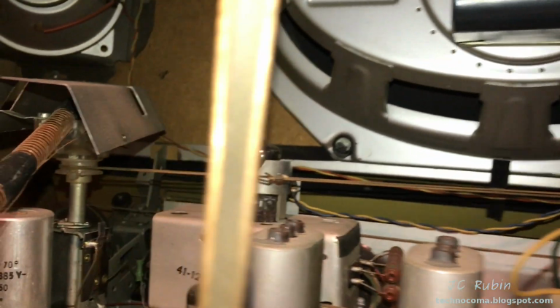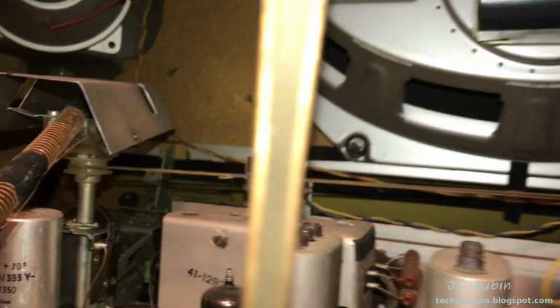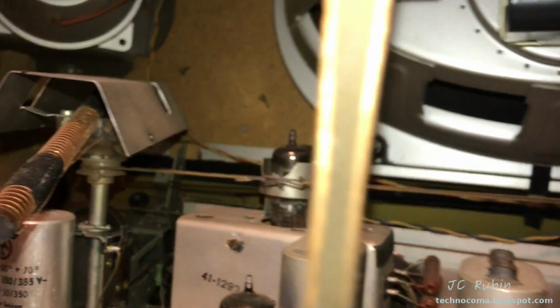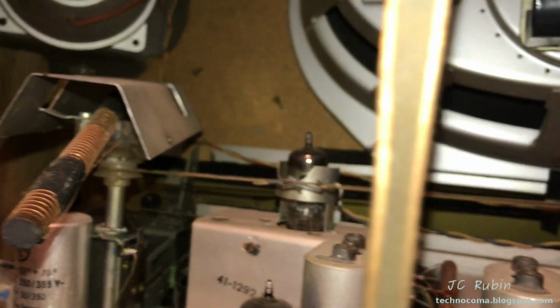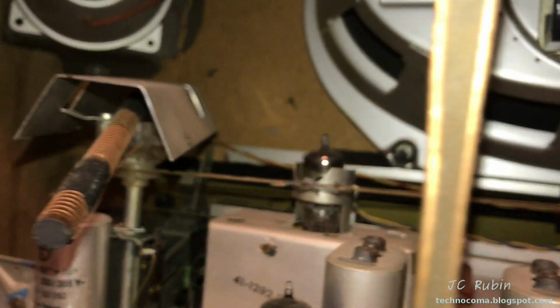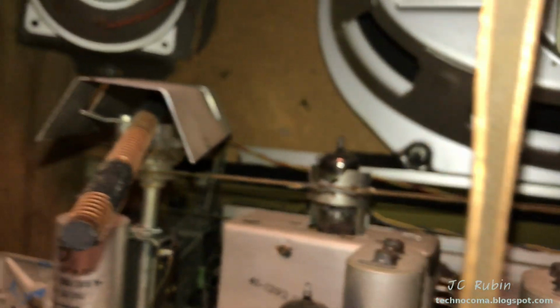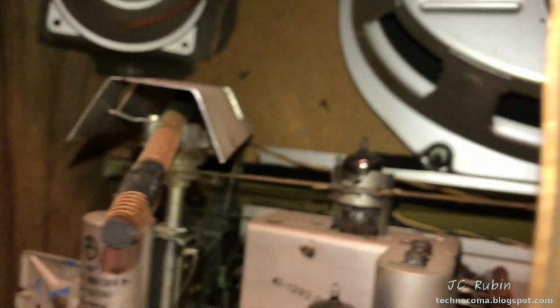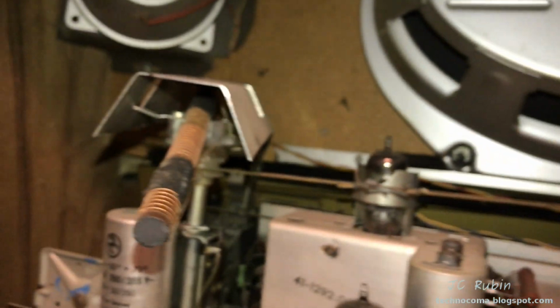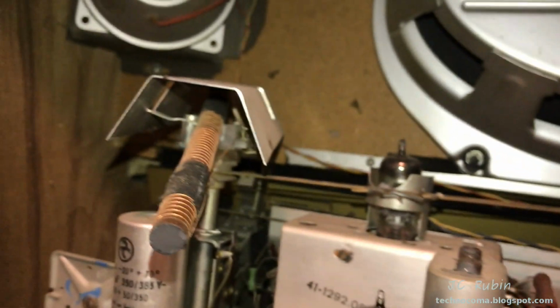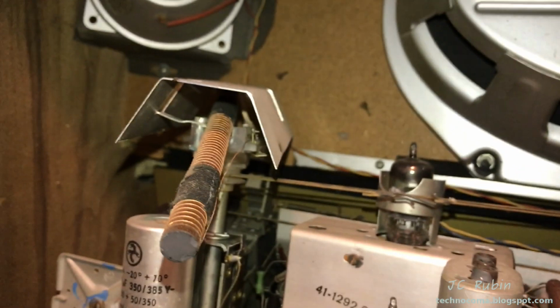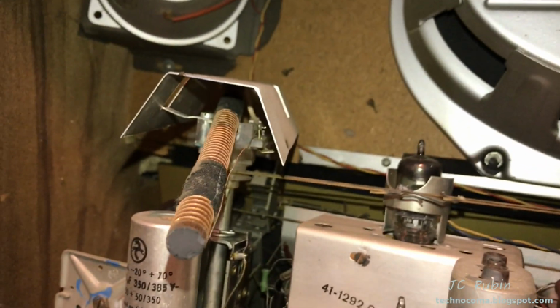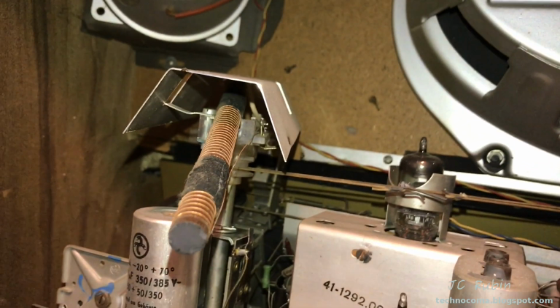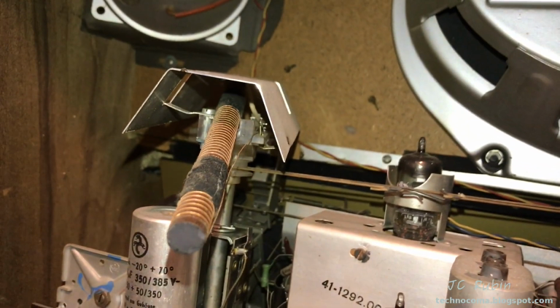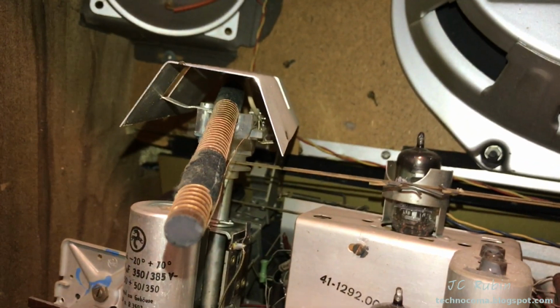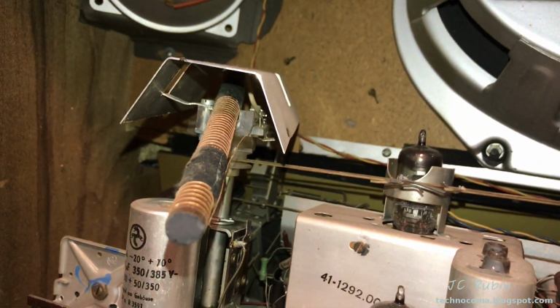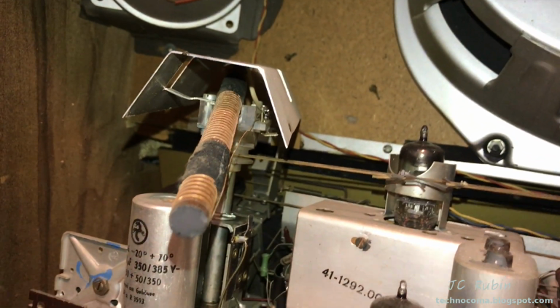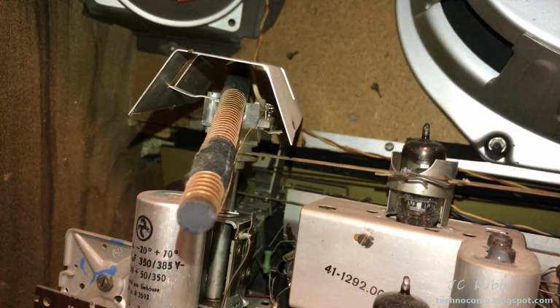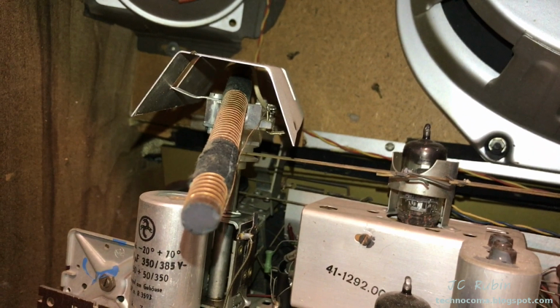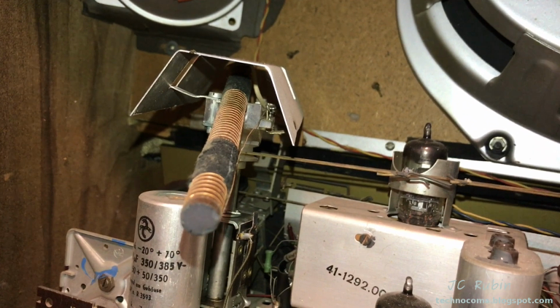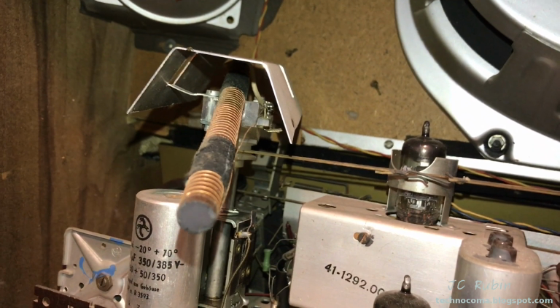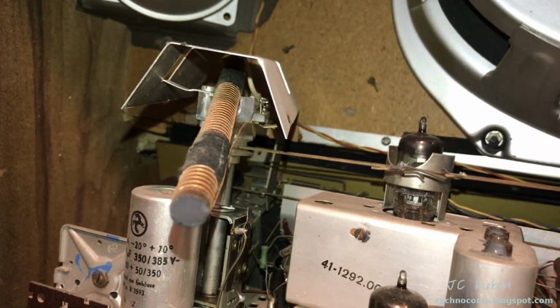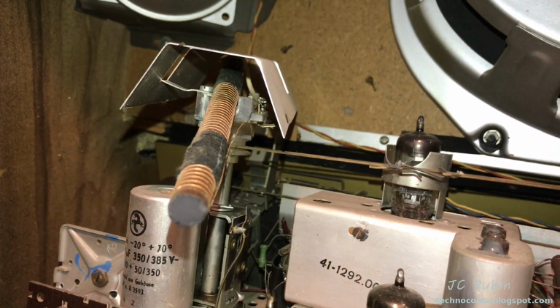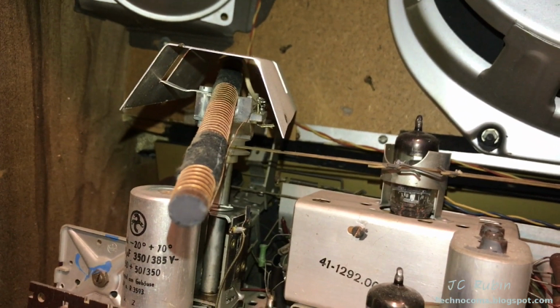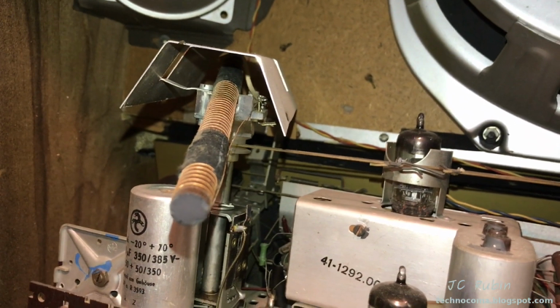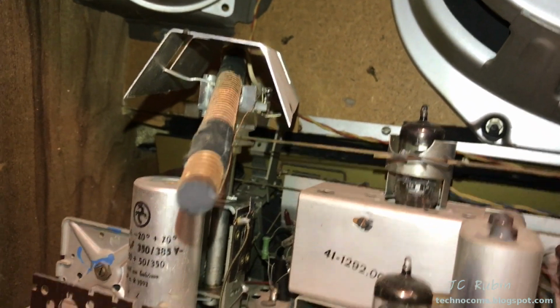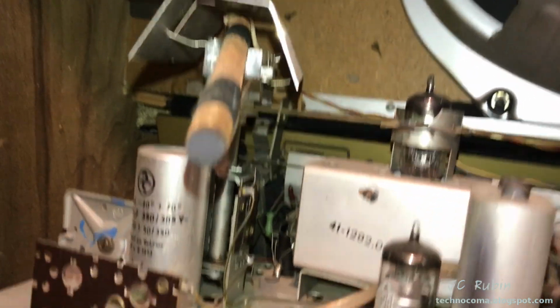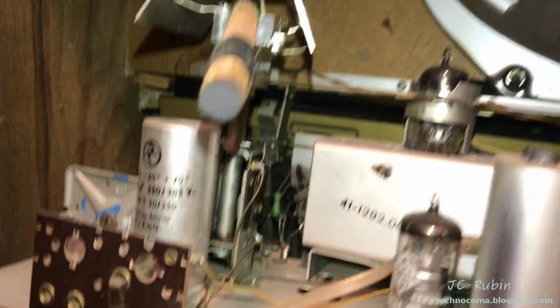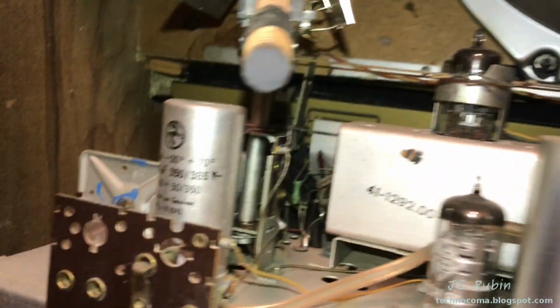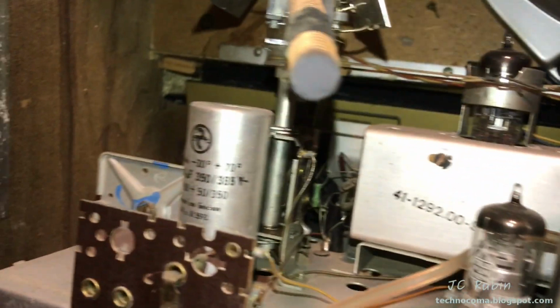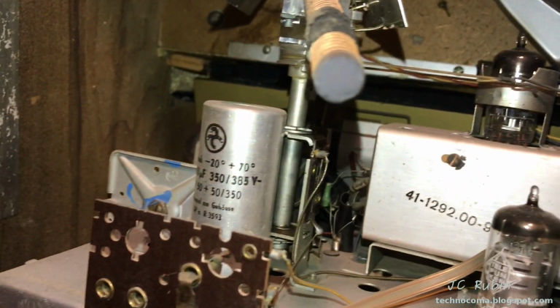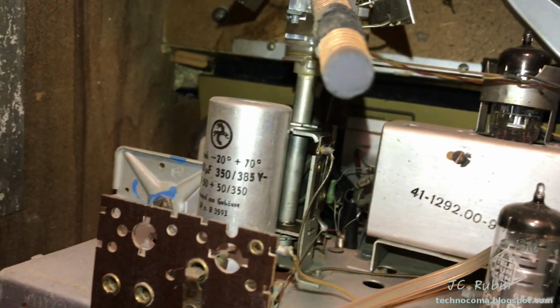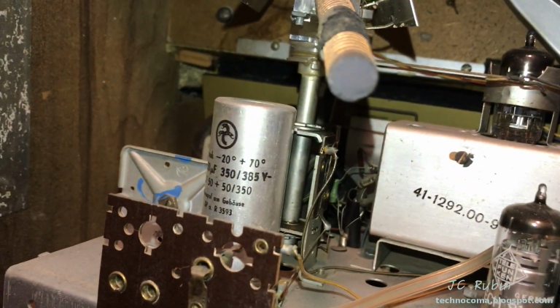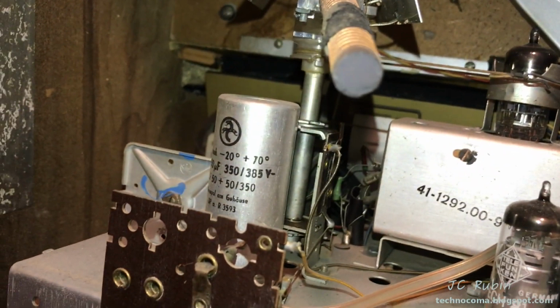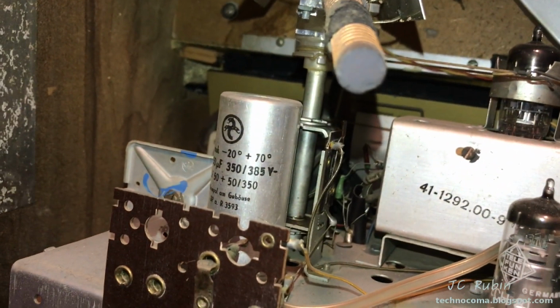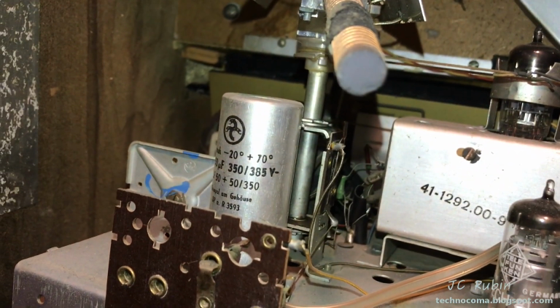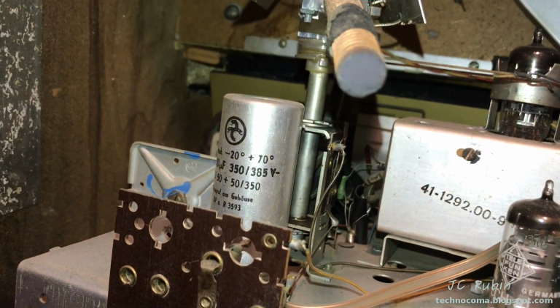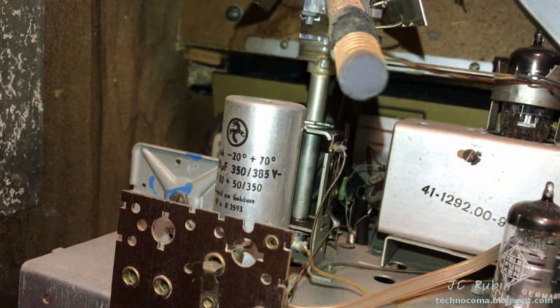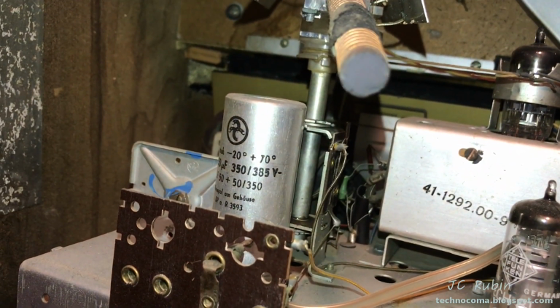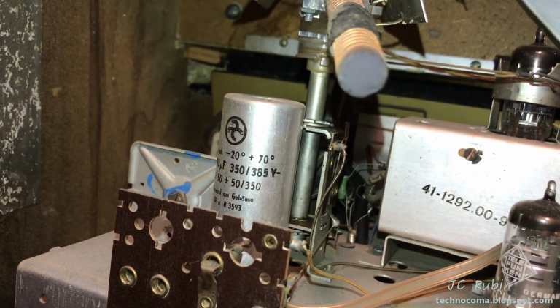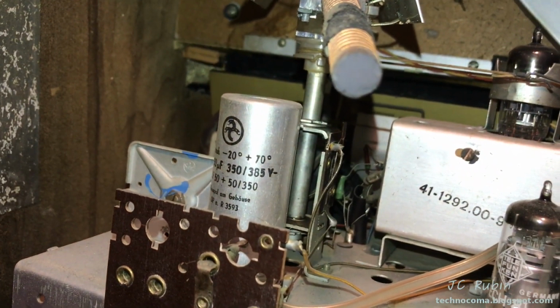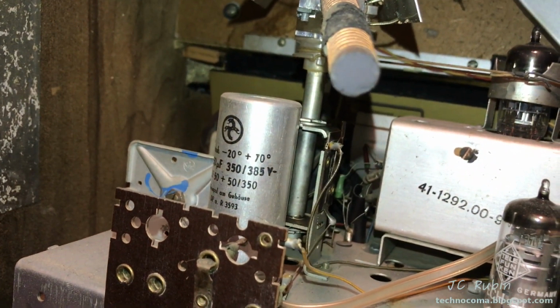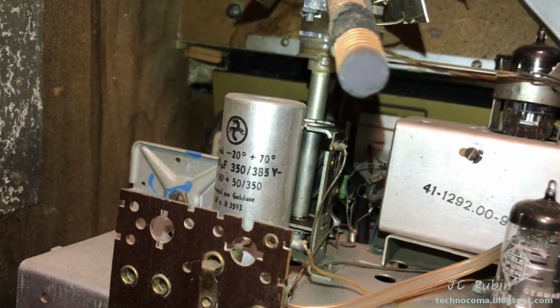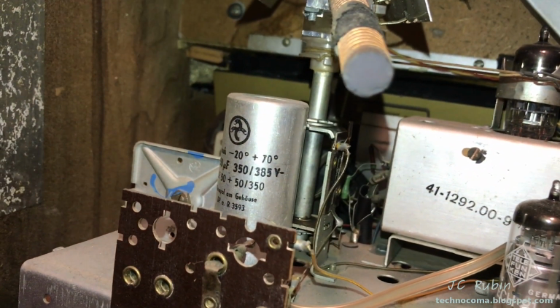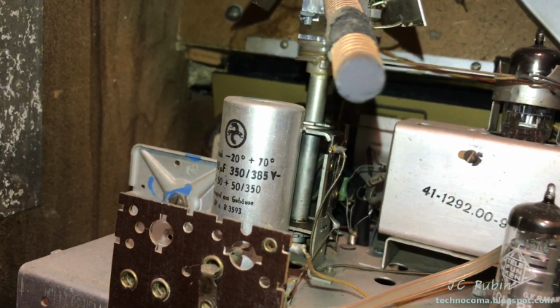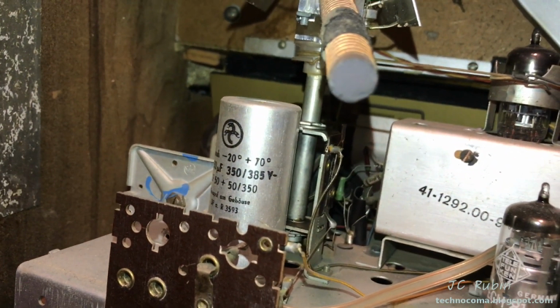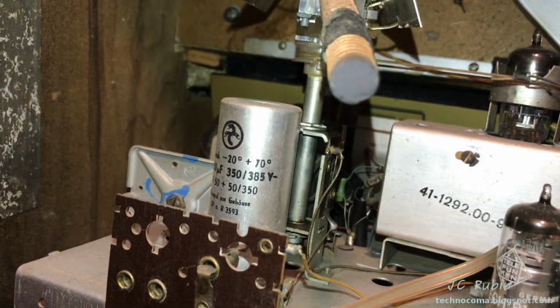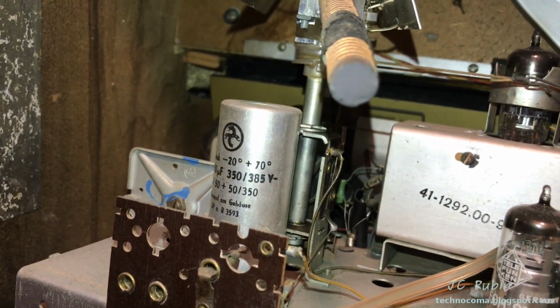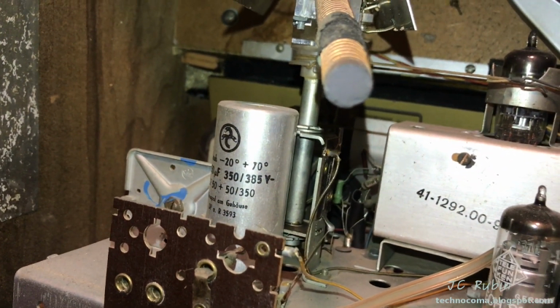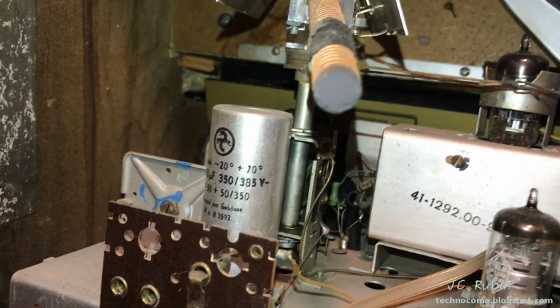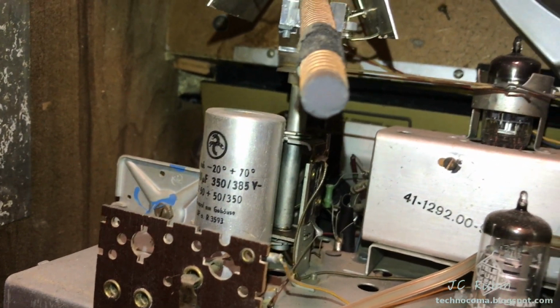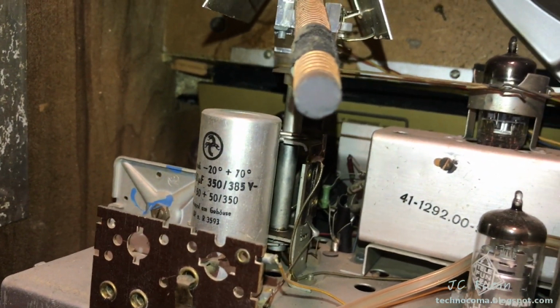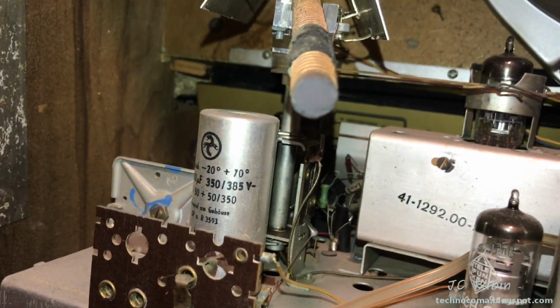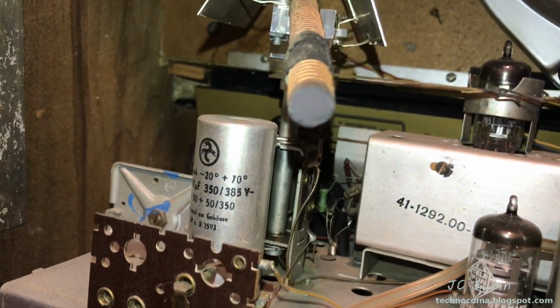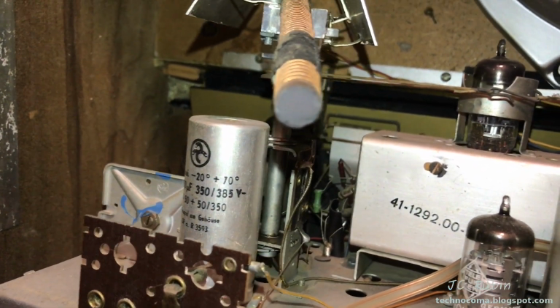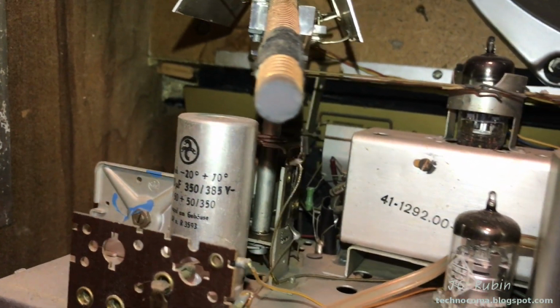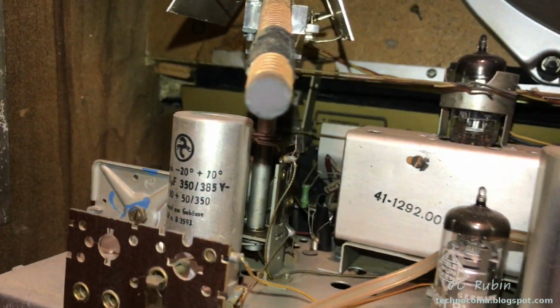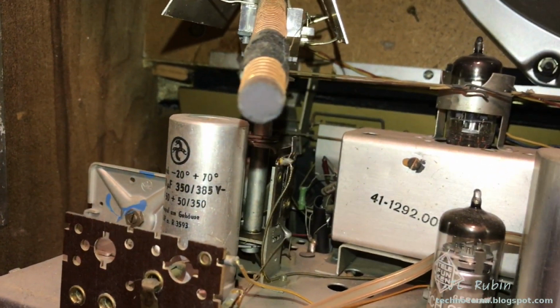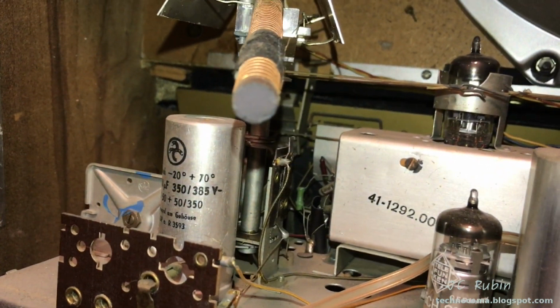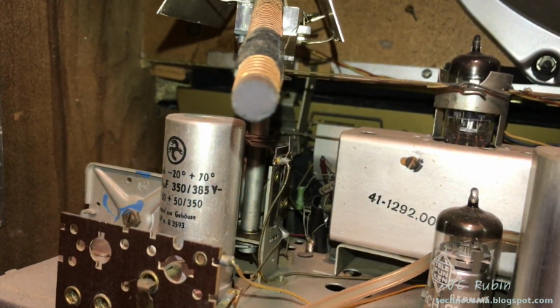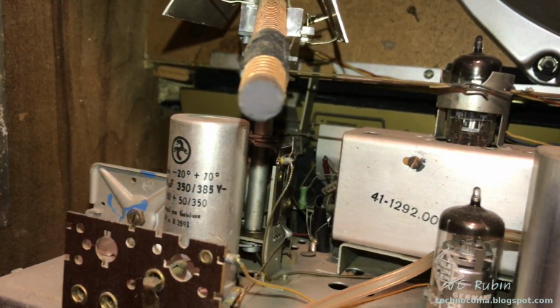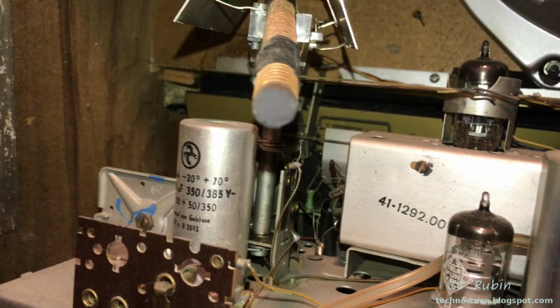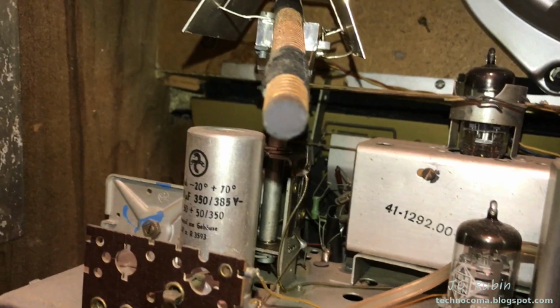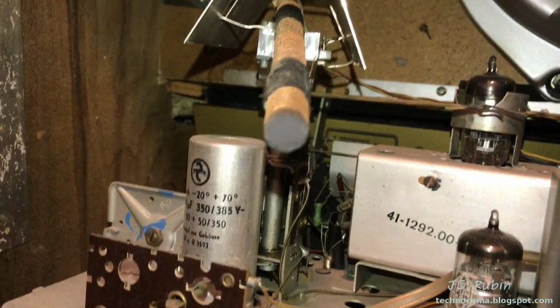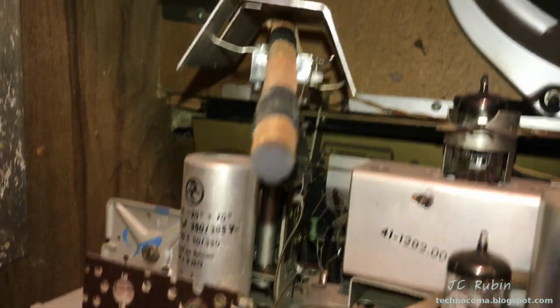We're stopping right here. I'm going to forego looking at the Magic Eye tube for now because we have a known issue with the antenna, as opposed to what could possibly be causing the other issues. Then we'll move on to filter caps, and finally we'll look at voltages on the Magic Eye.